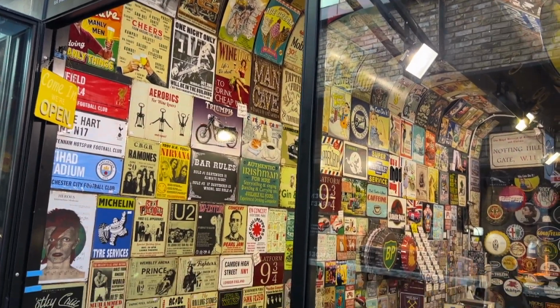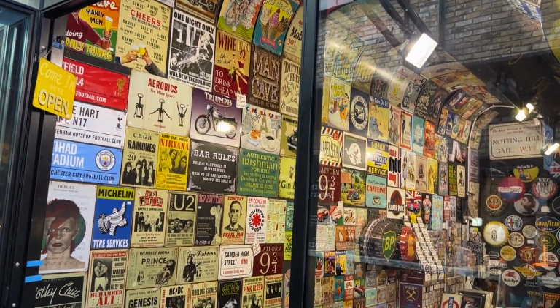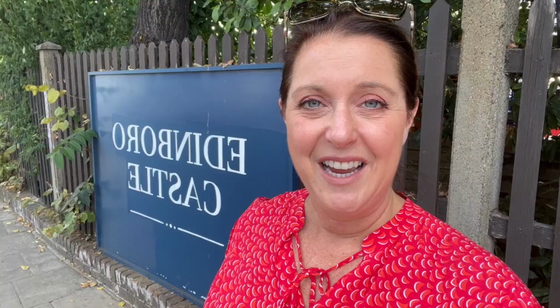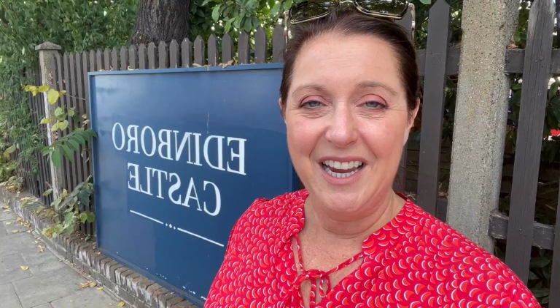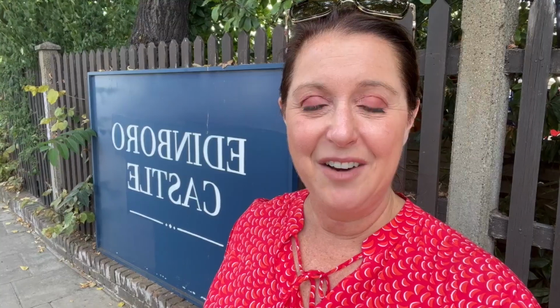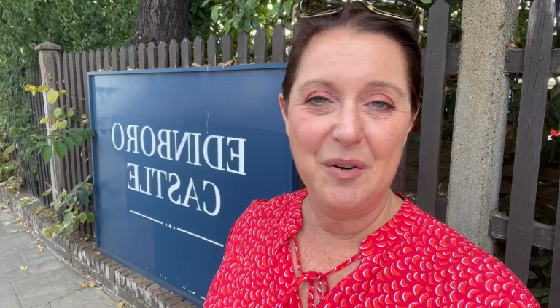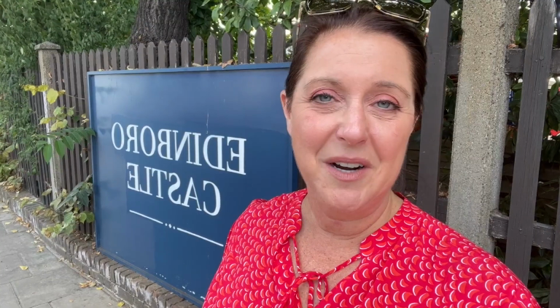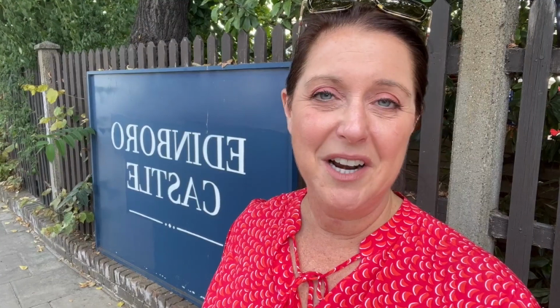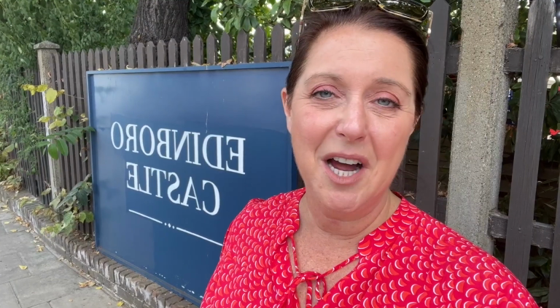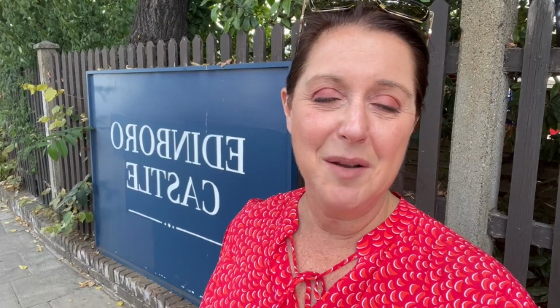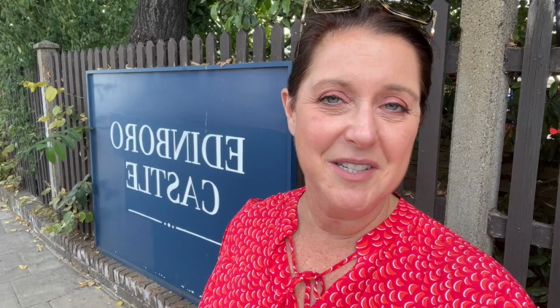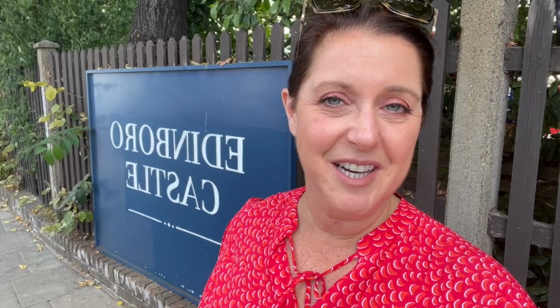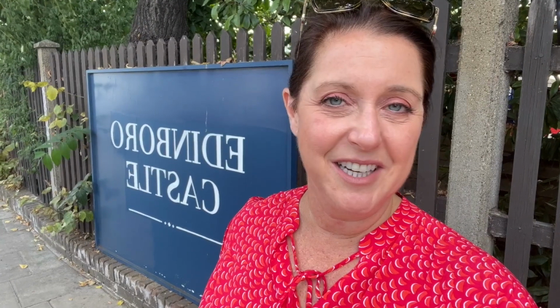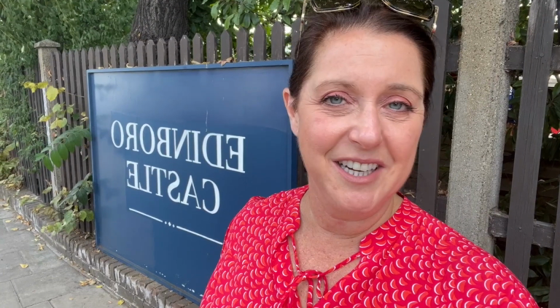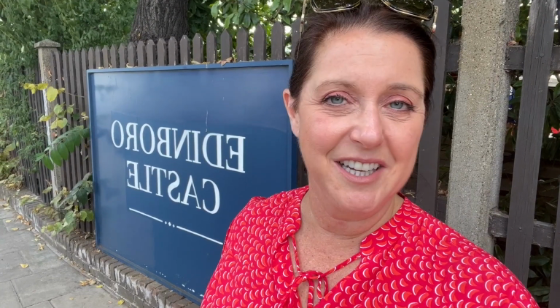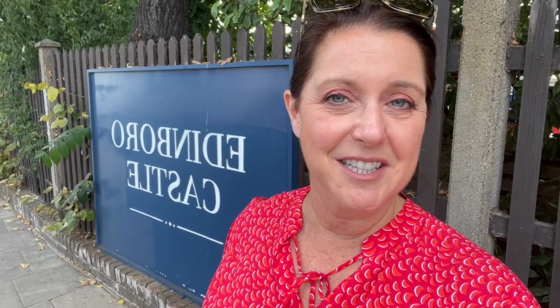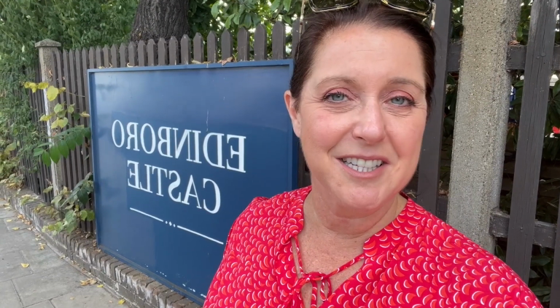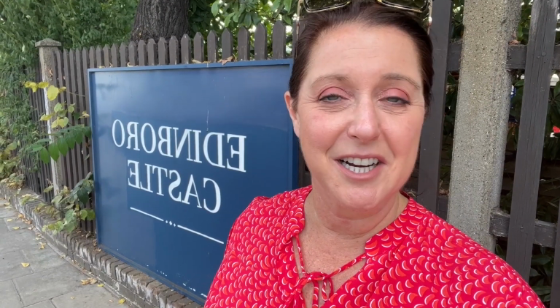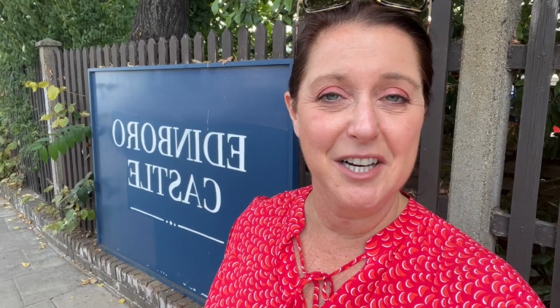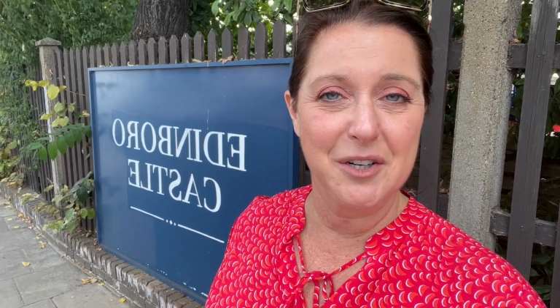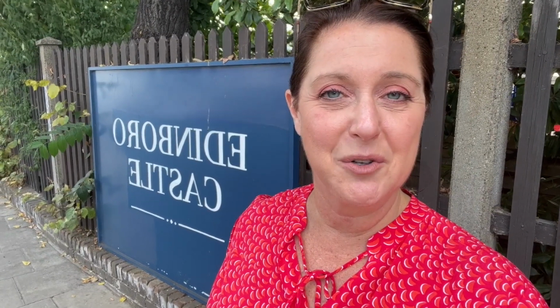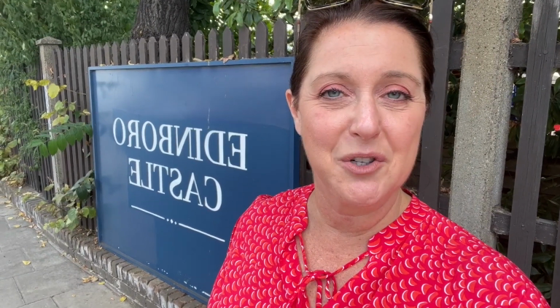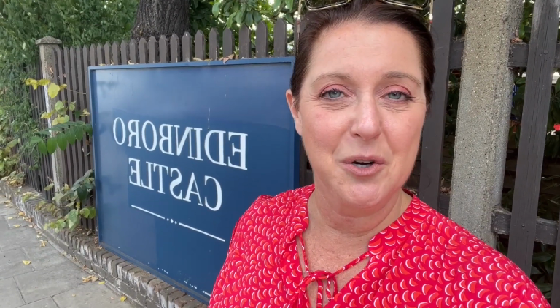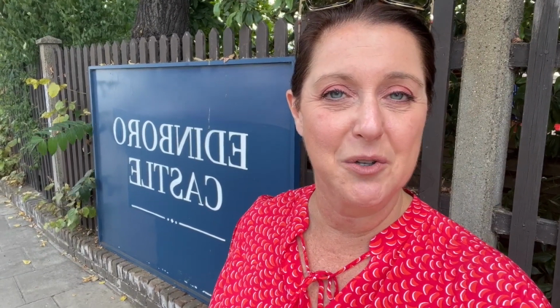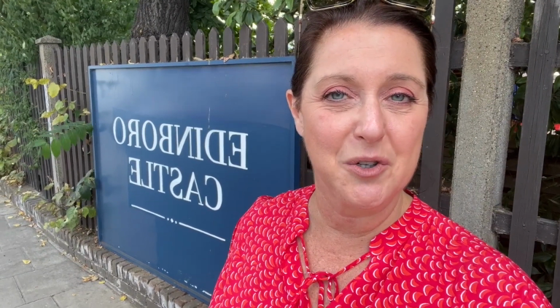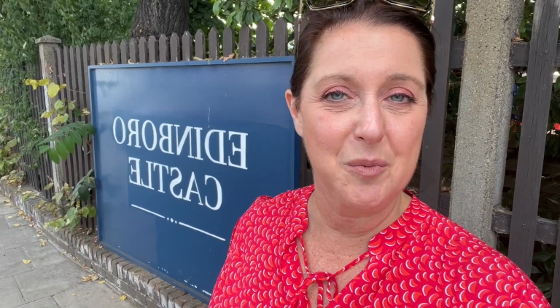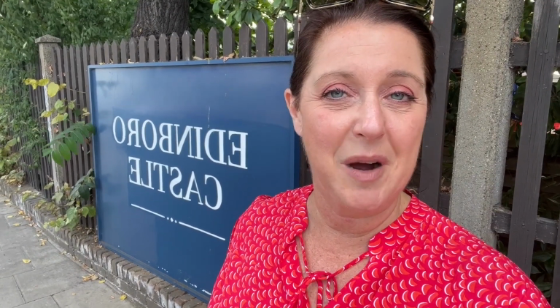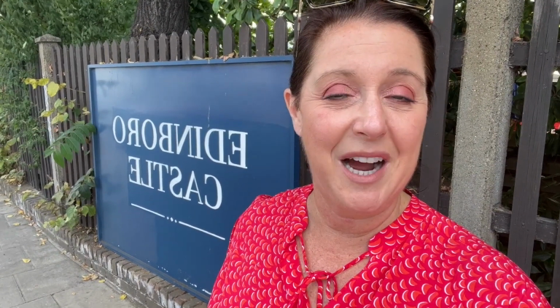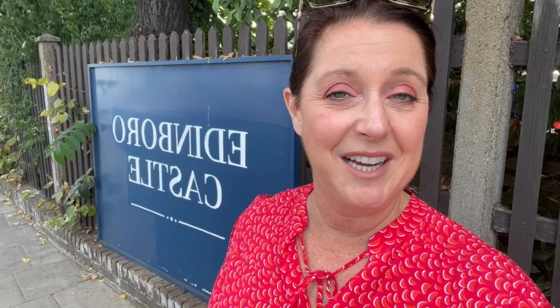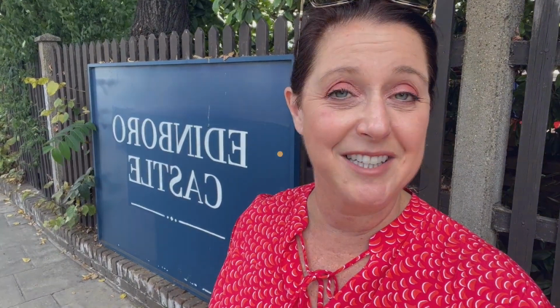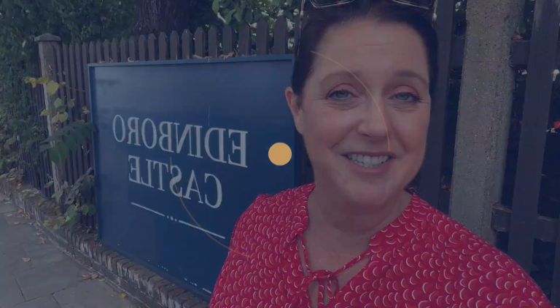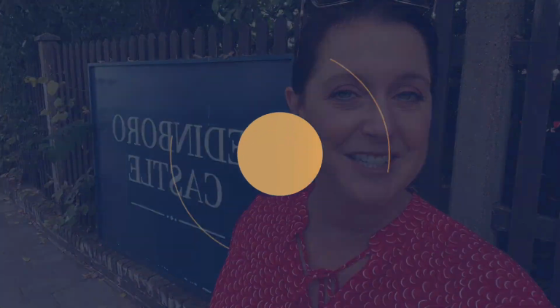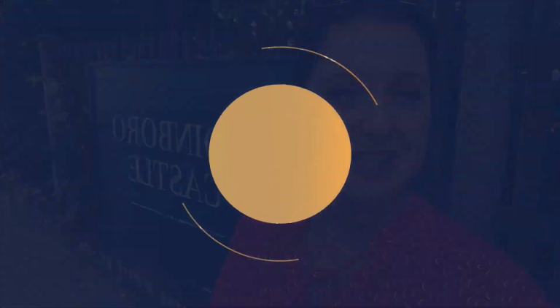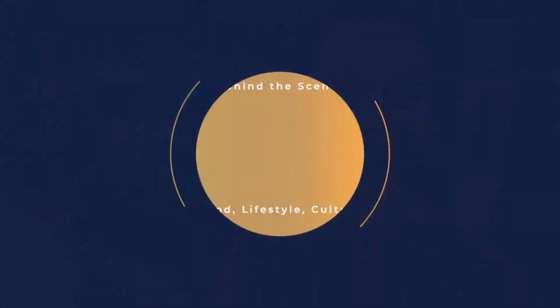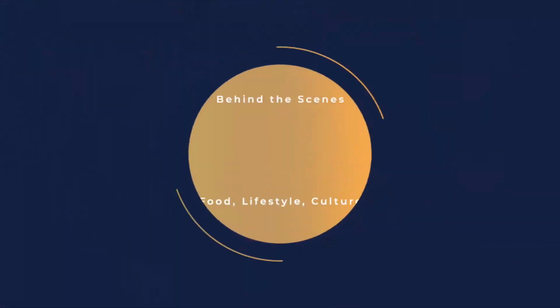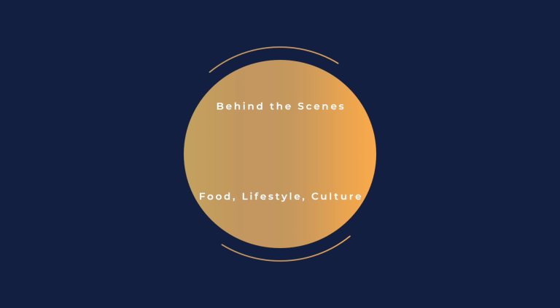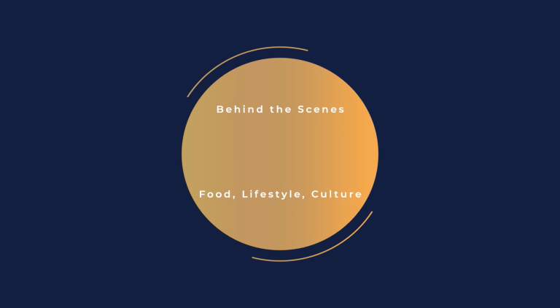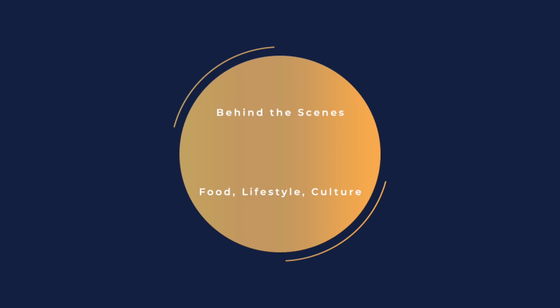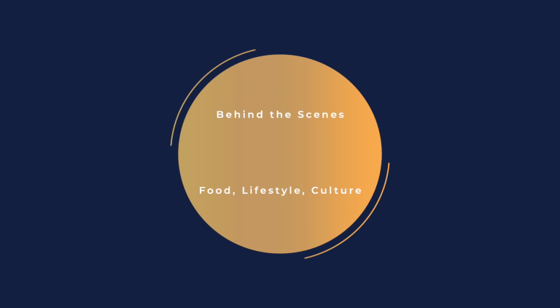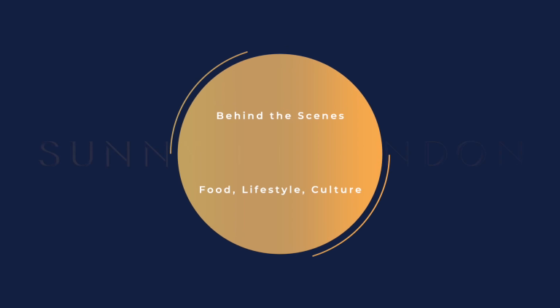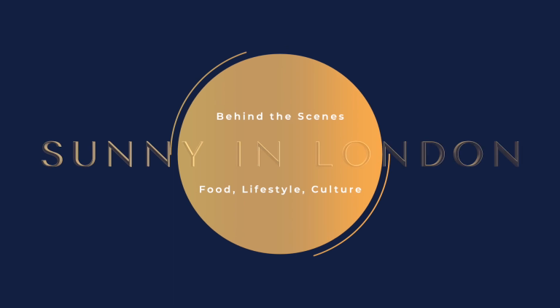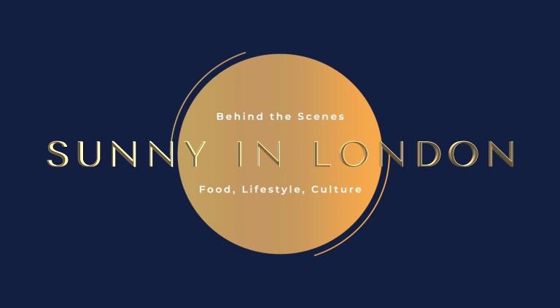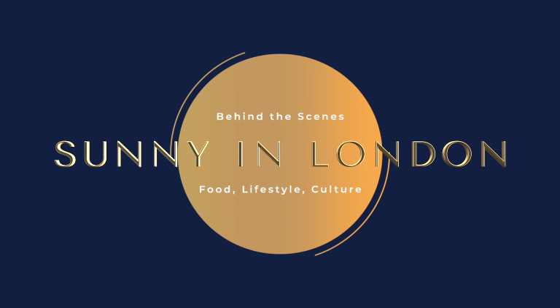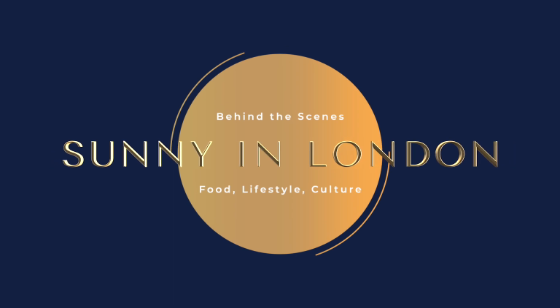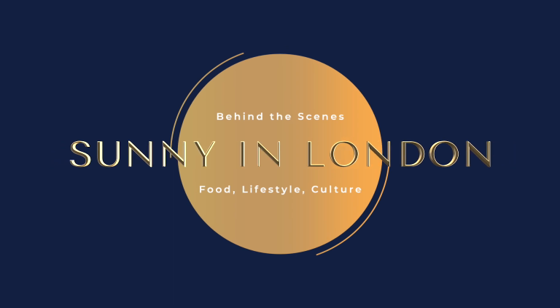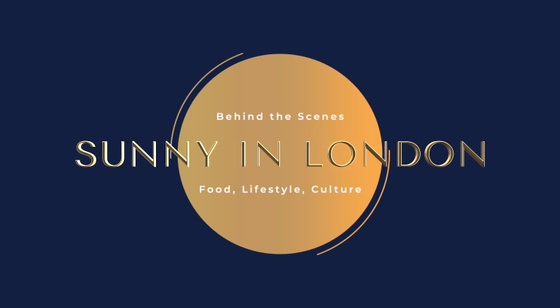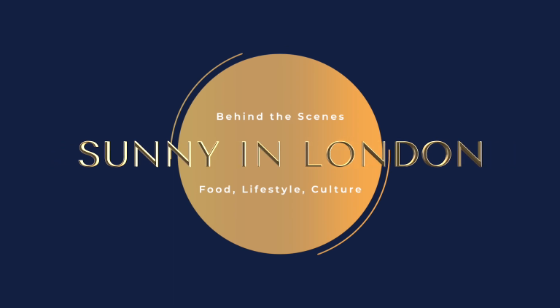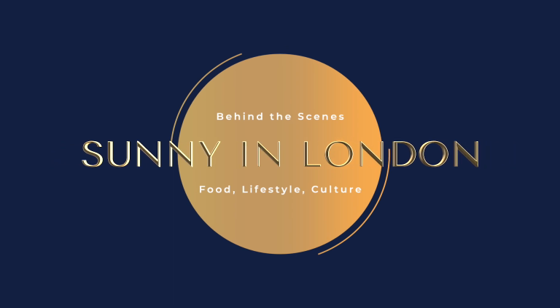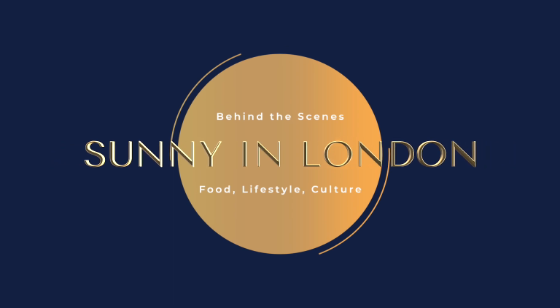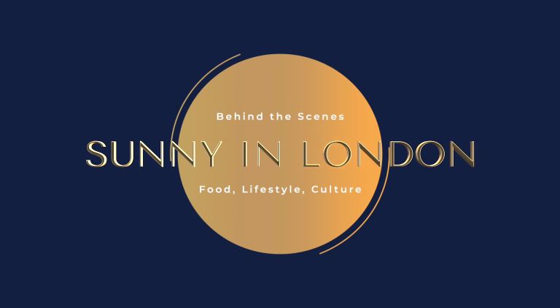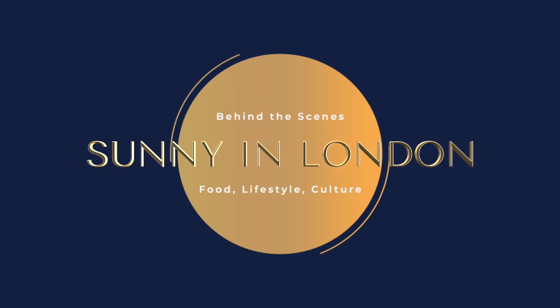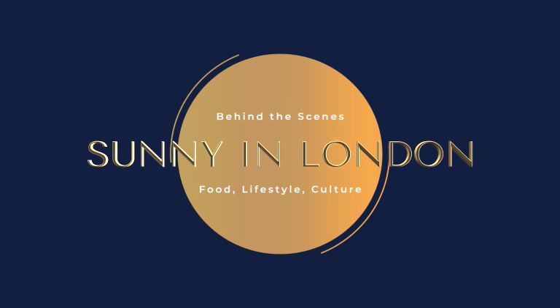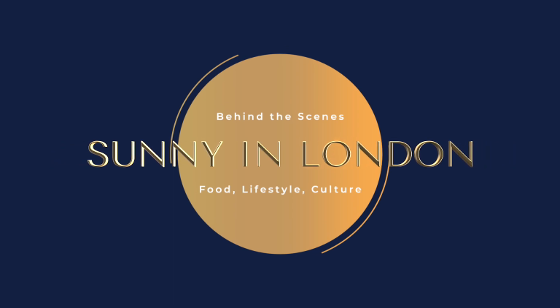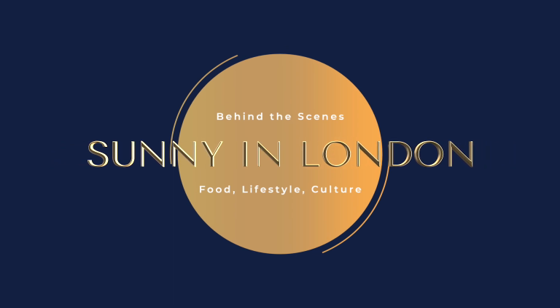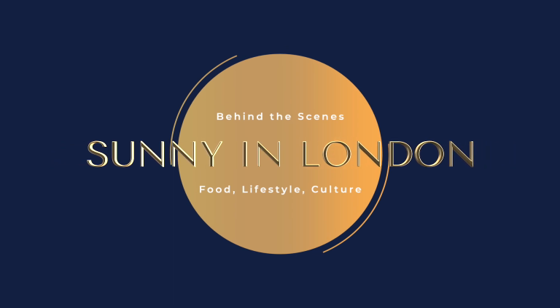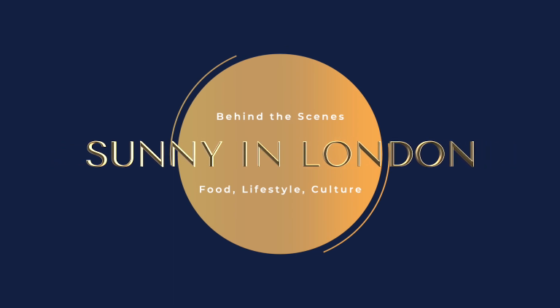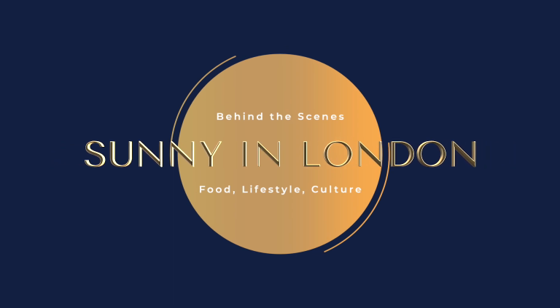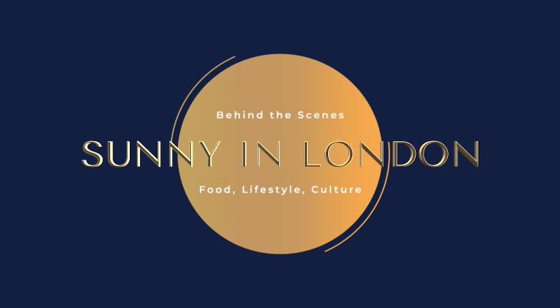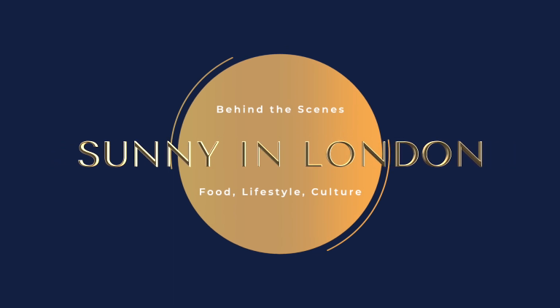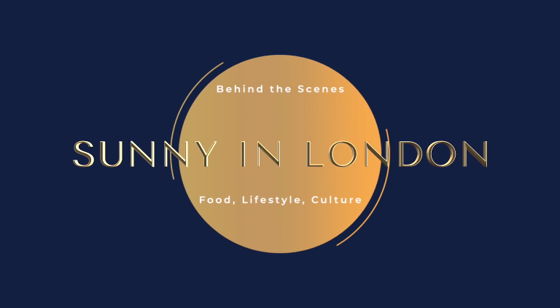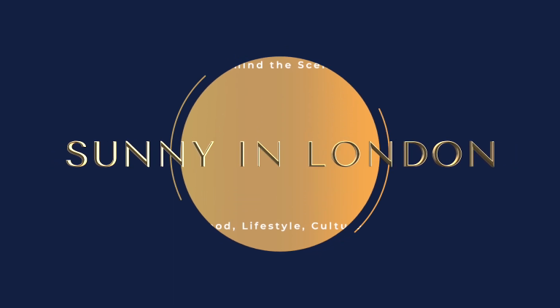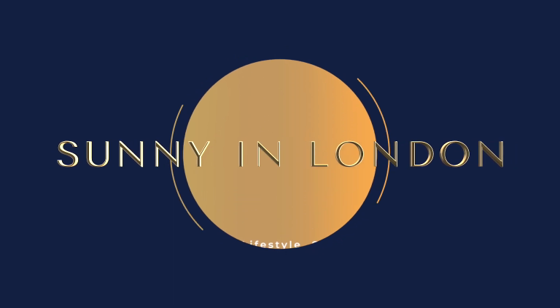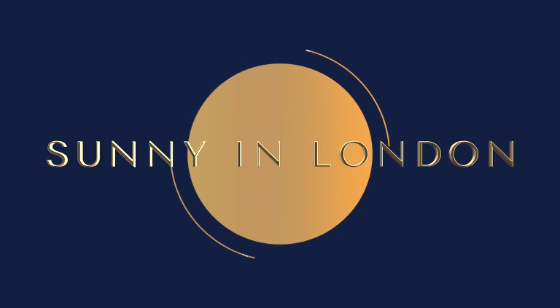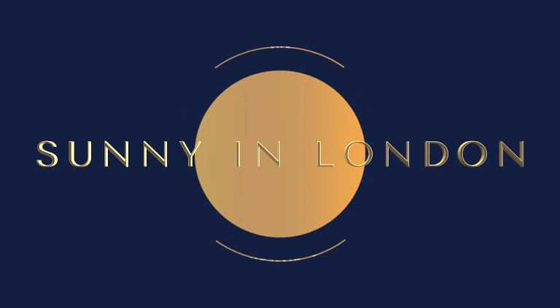Hey everyone, I'm Sonny, and the Sonny News shows you behind the scenes of London's food, life, events, and culture from an American's point of view.